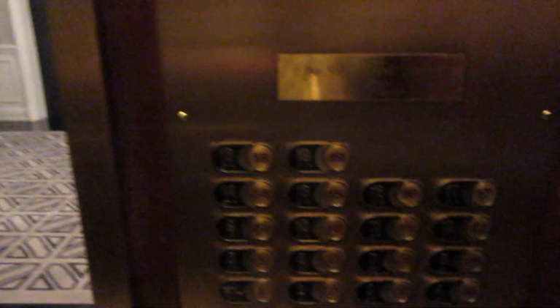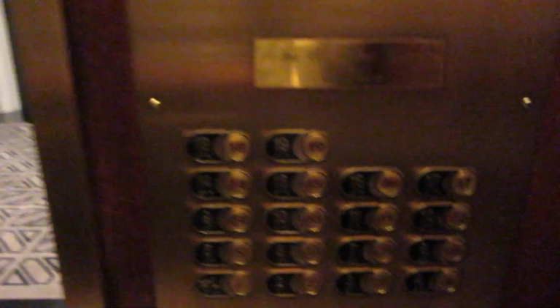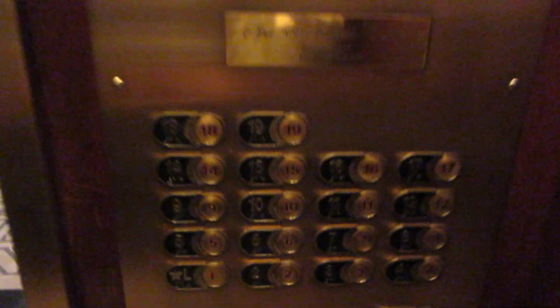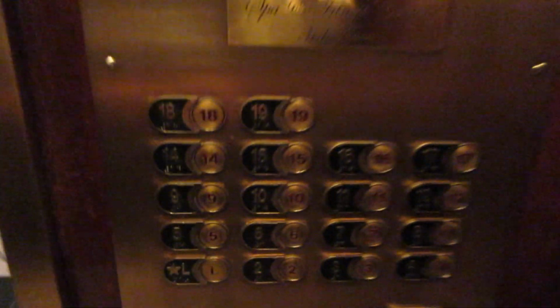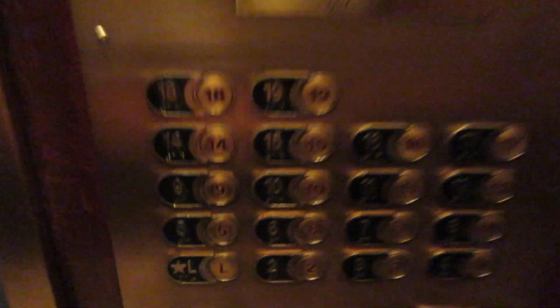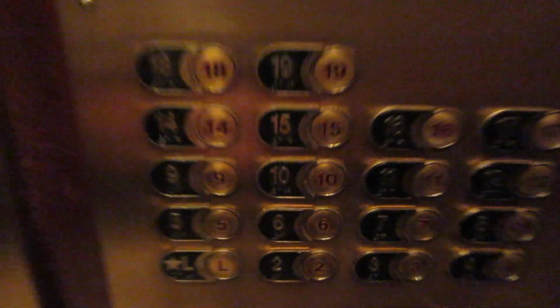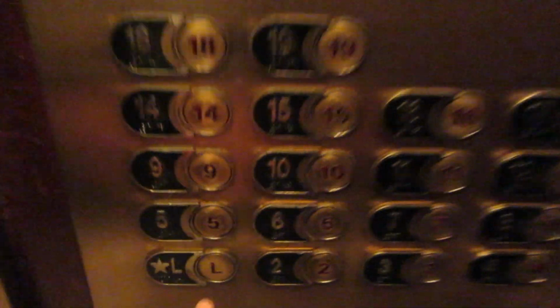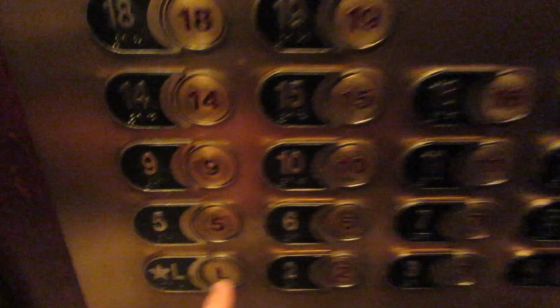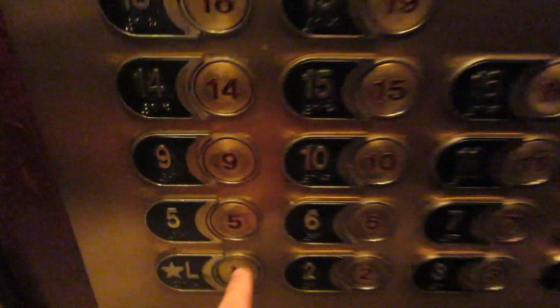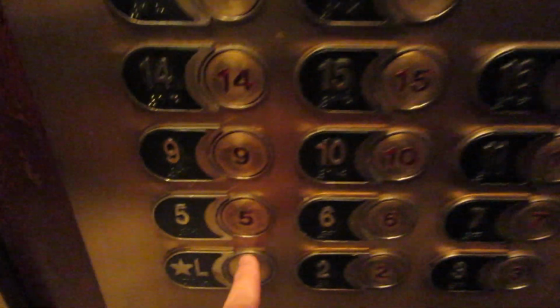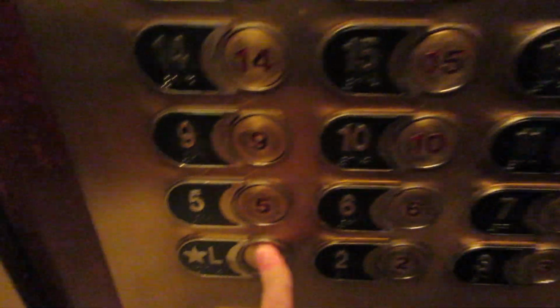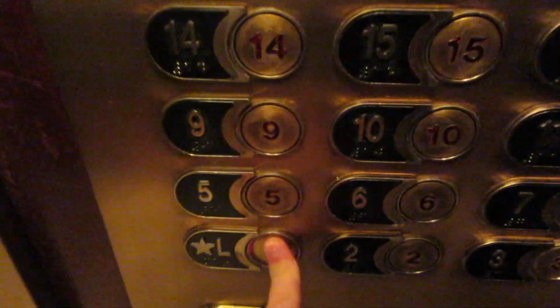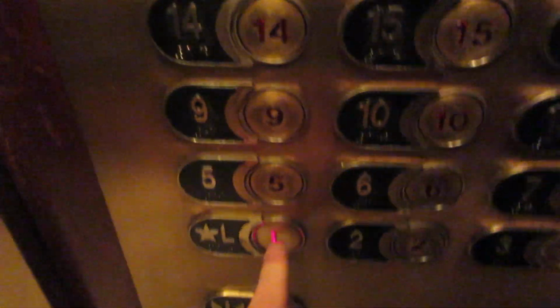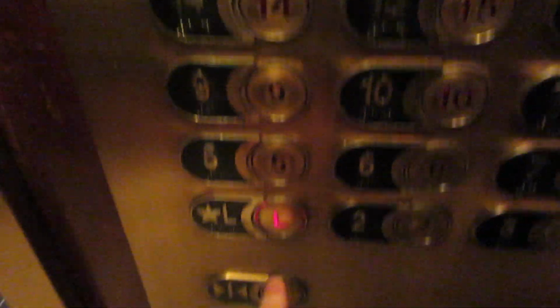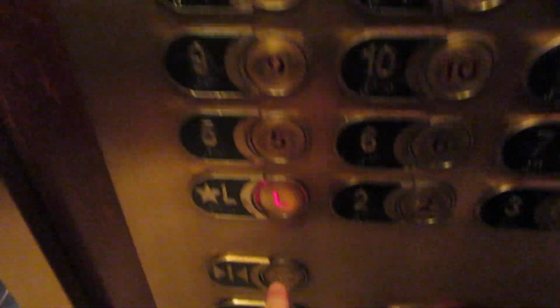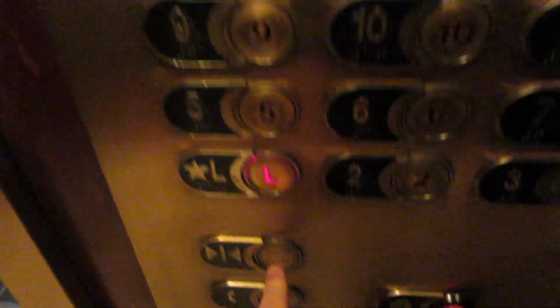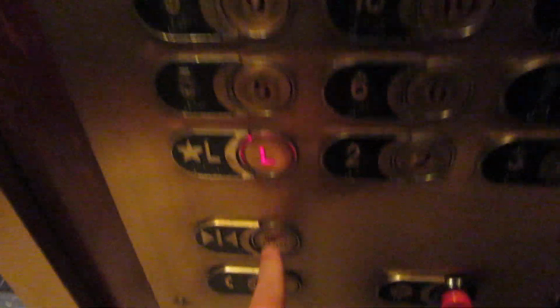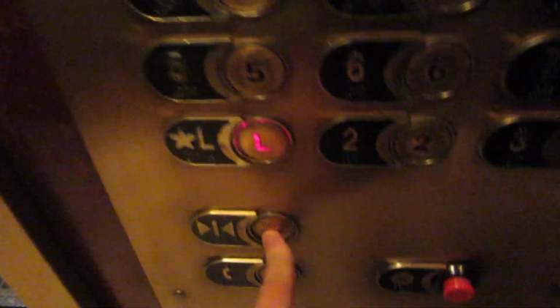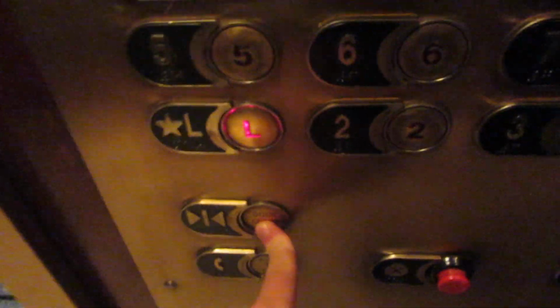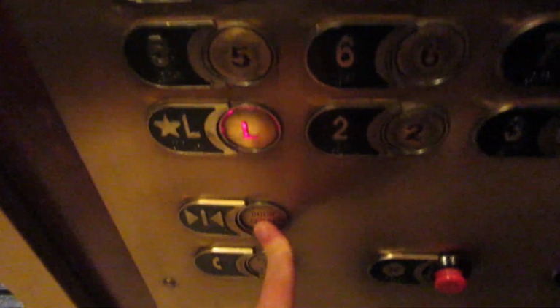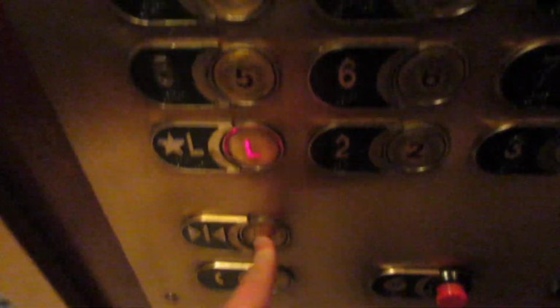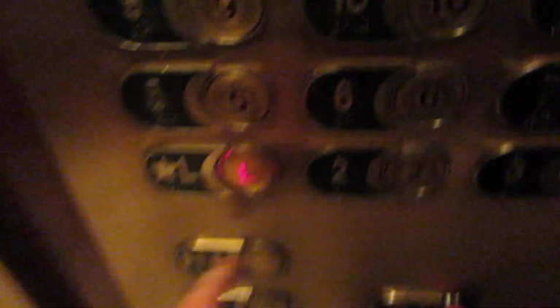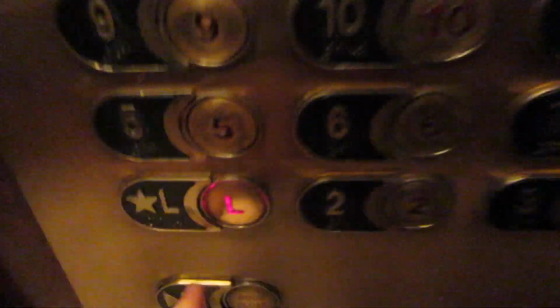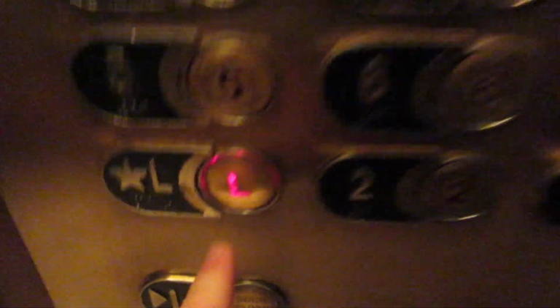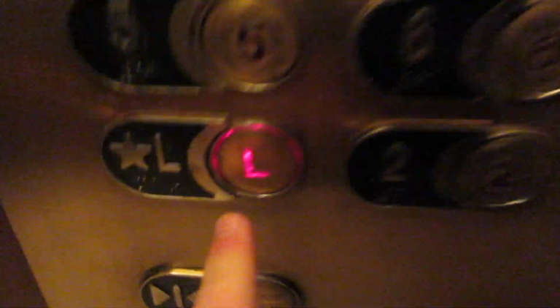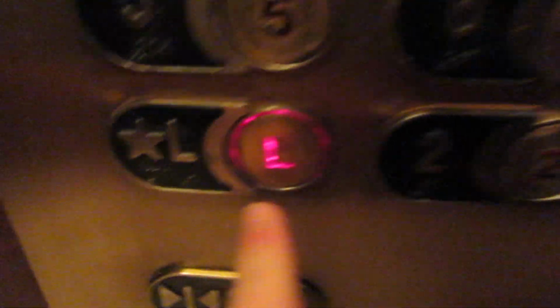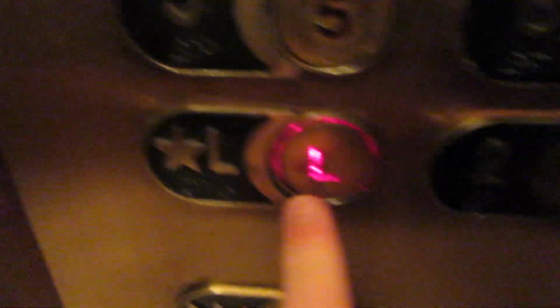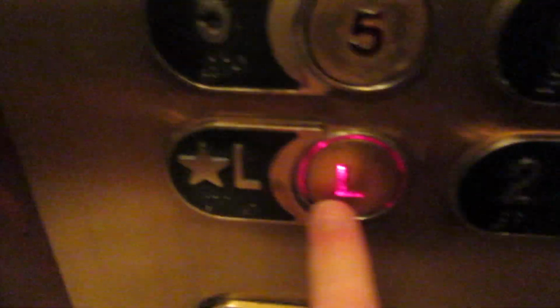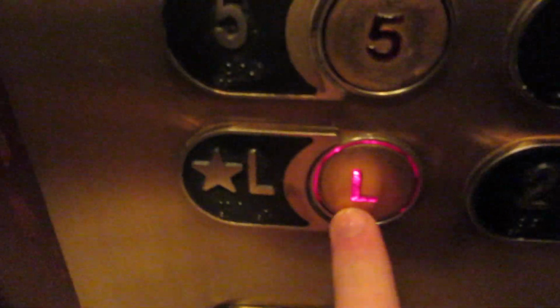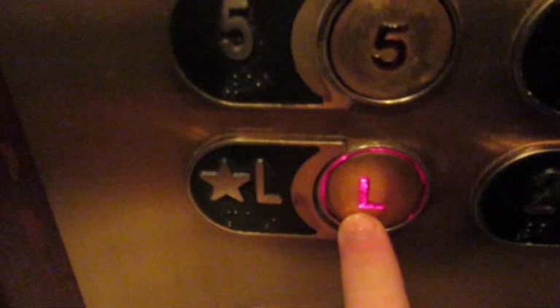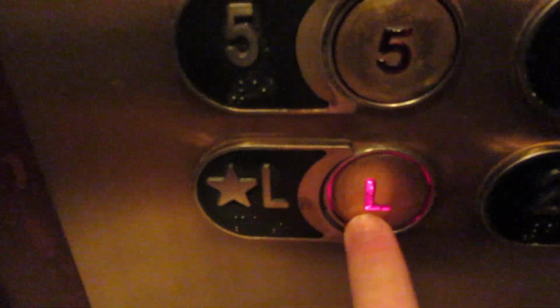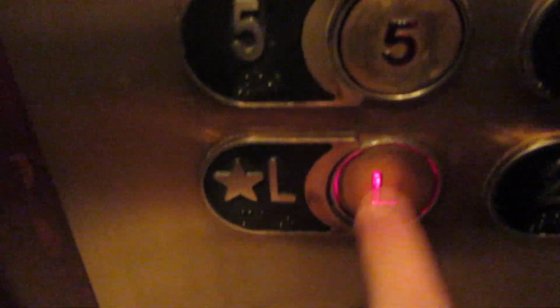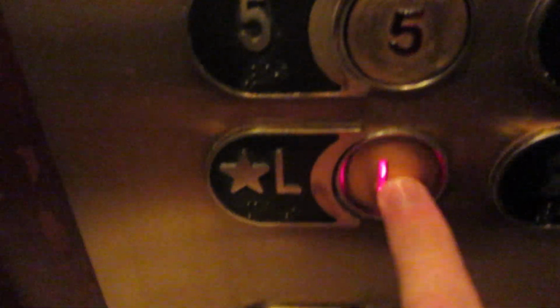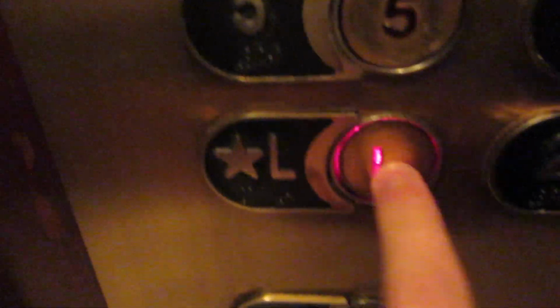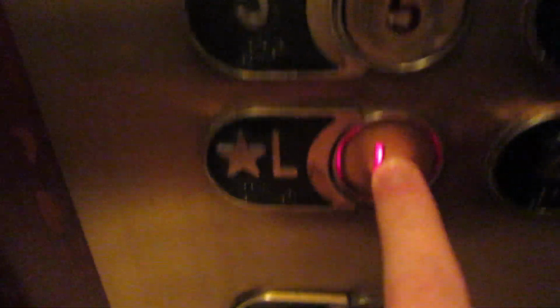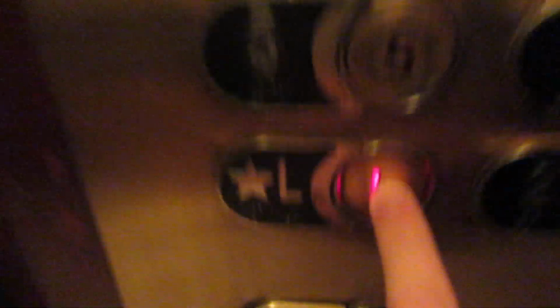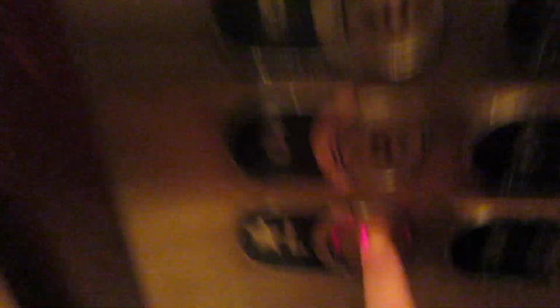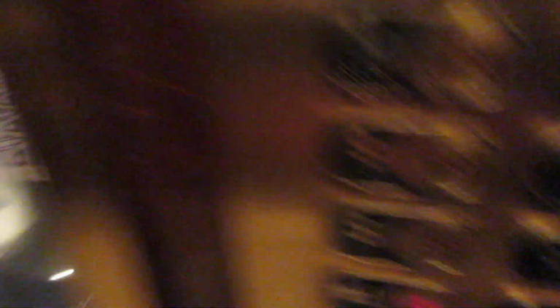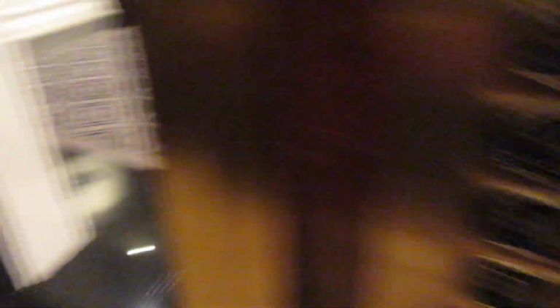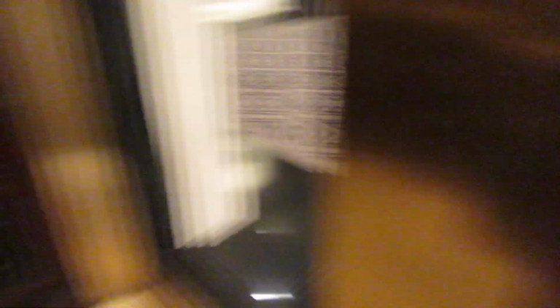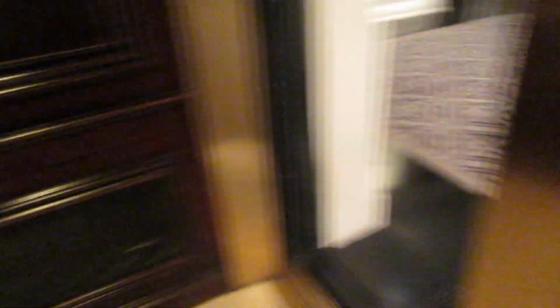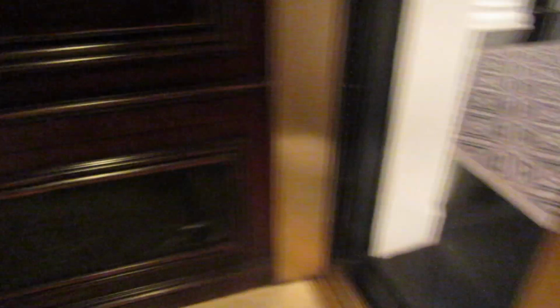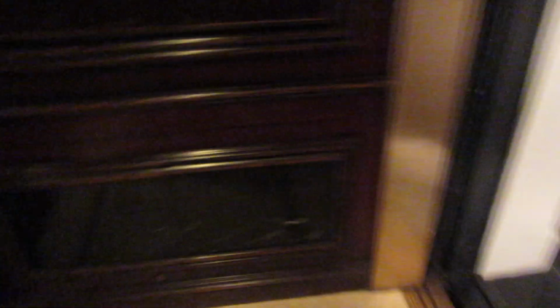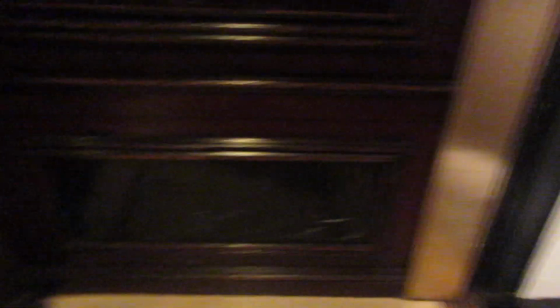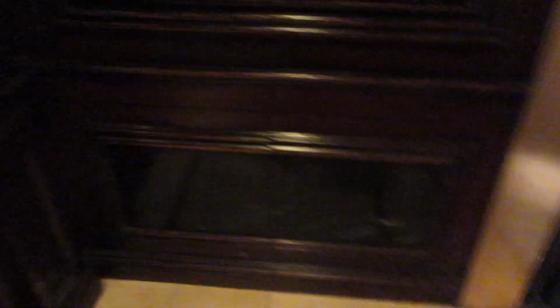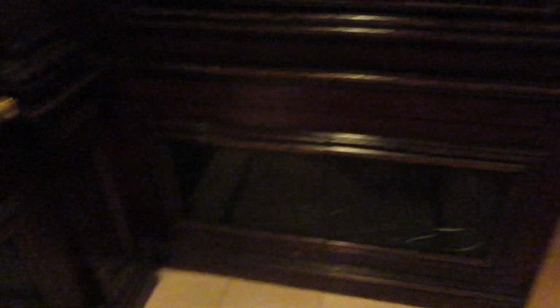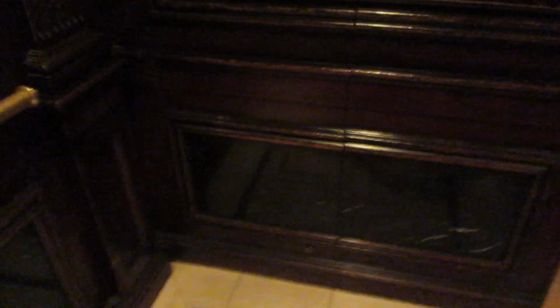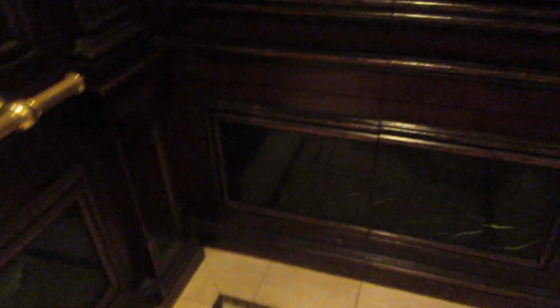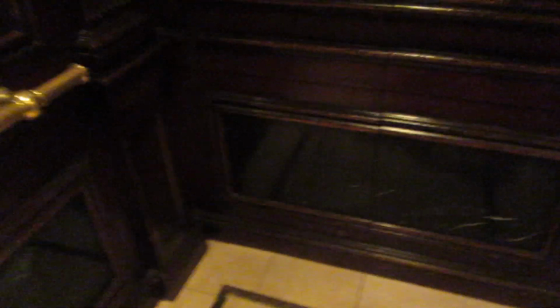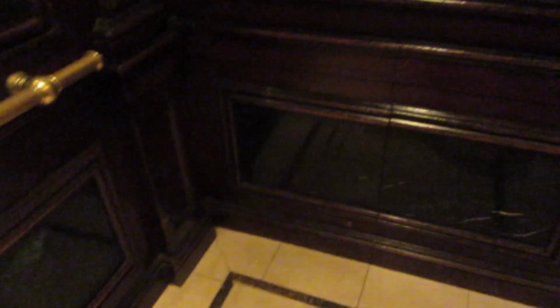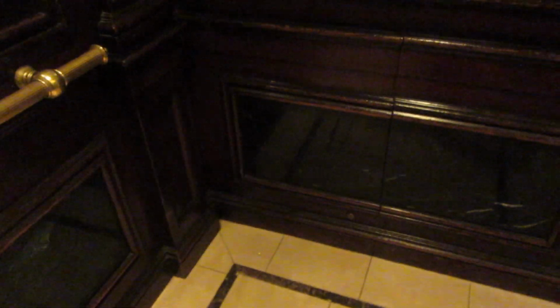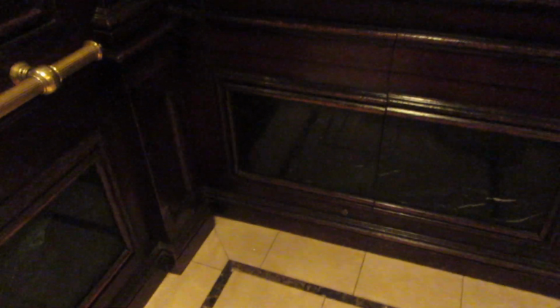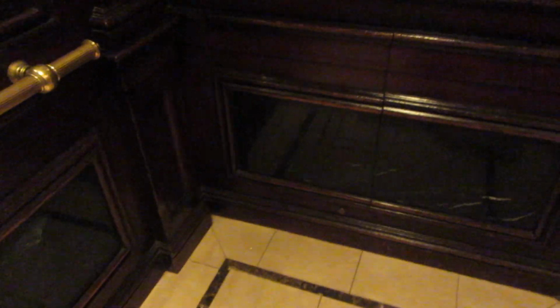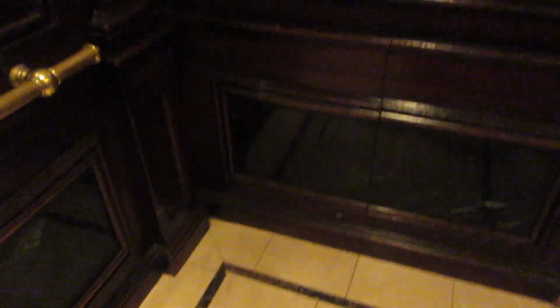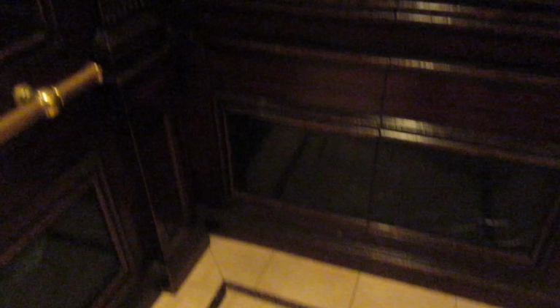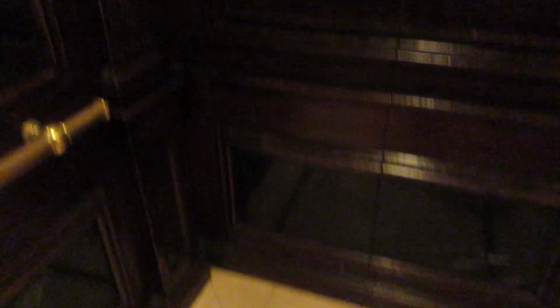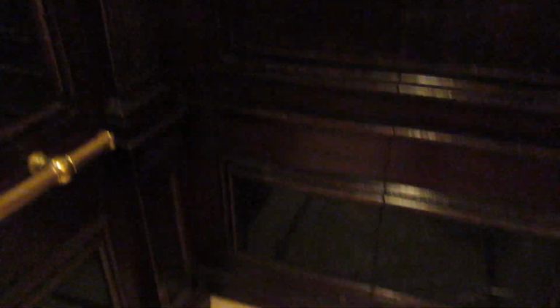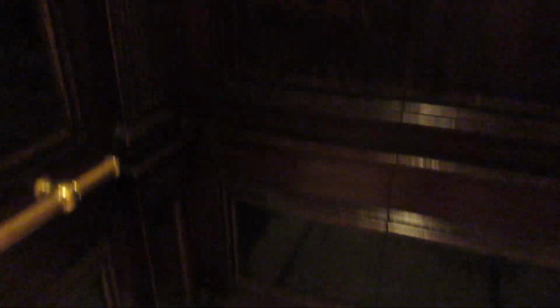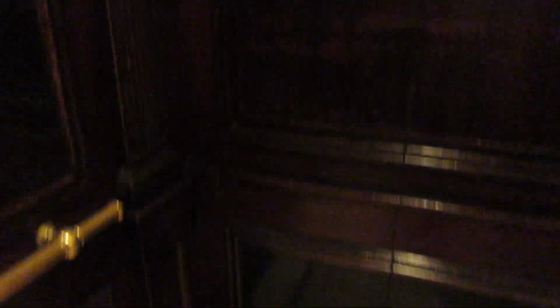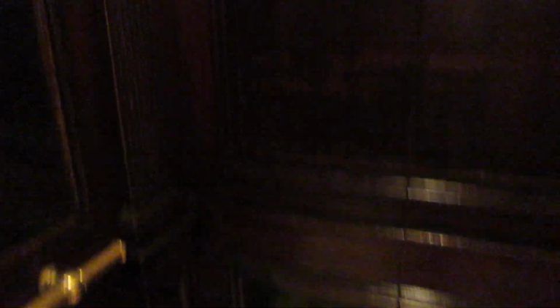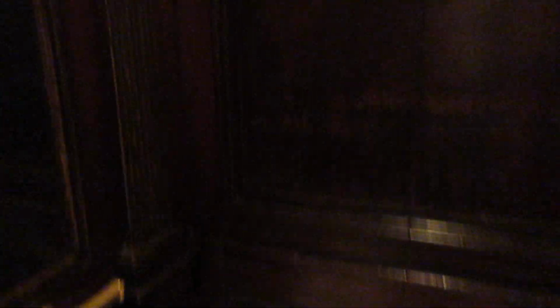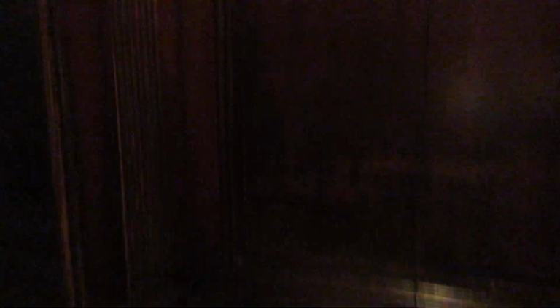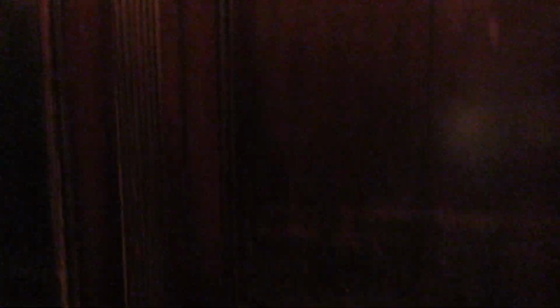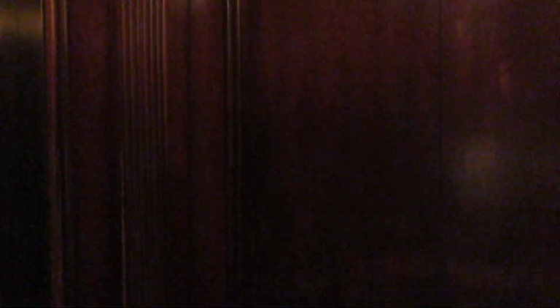Take it to the lobby. Very nice elevator — pretty small.